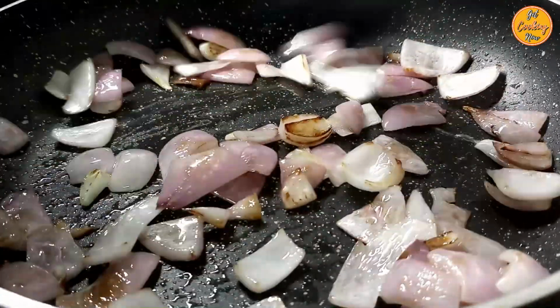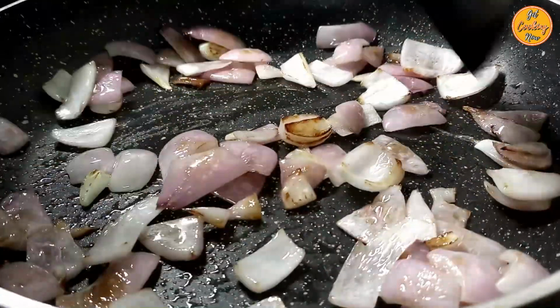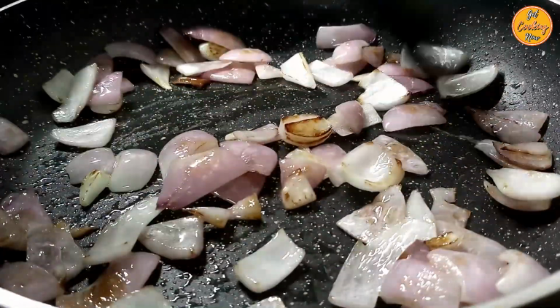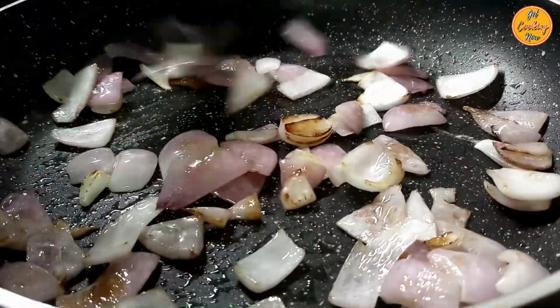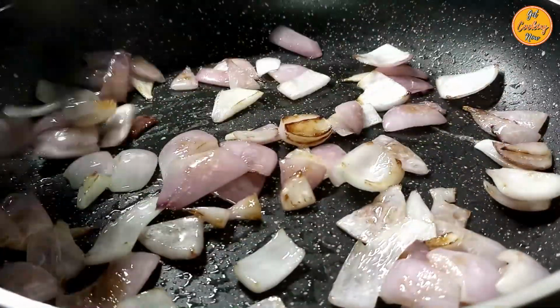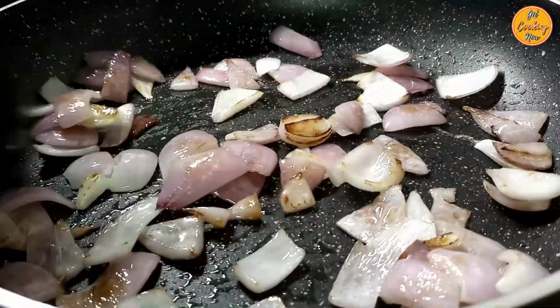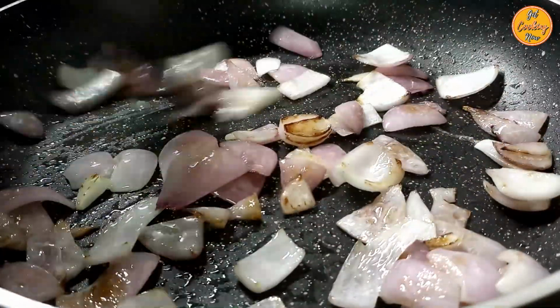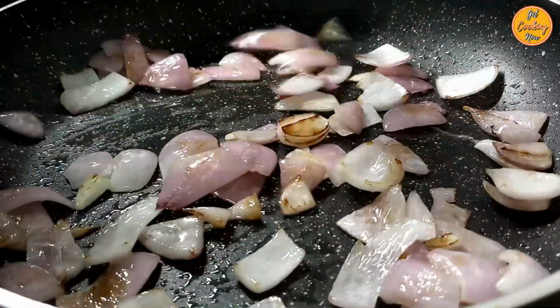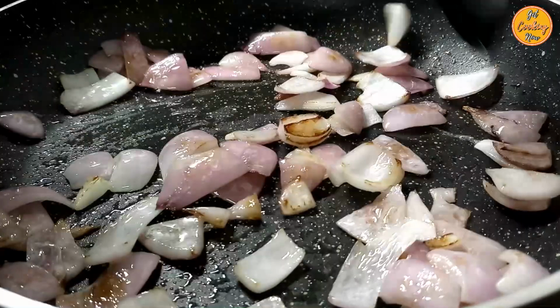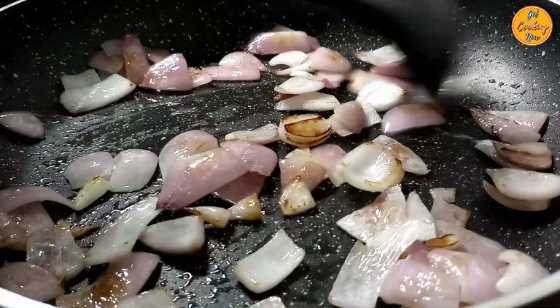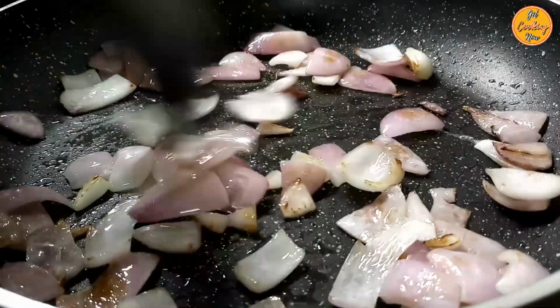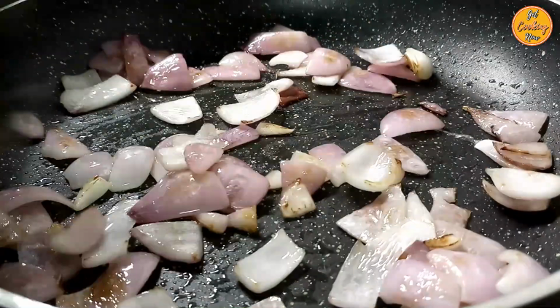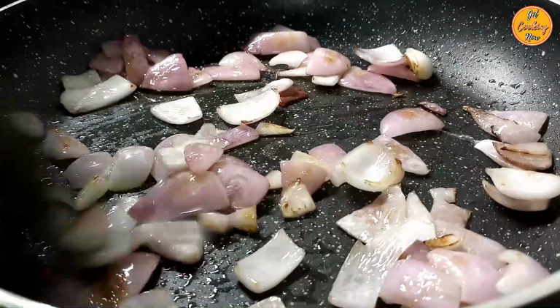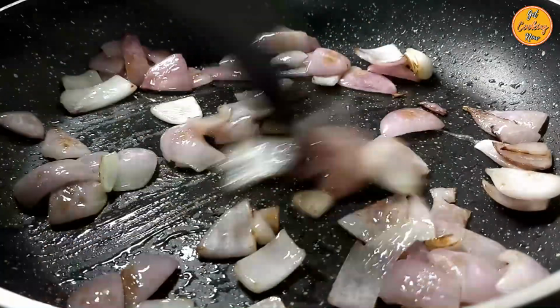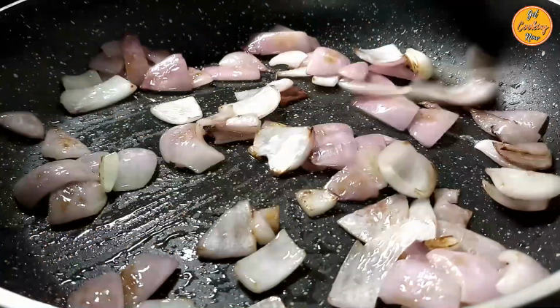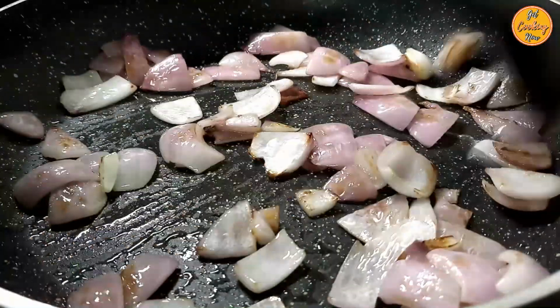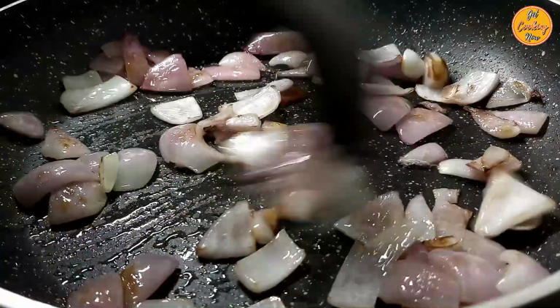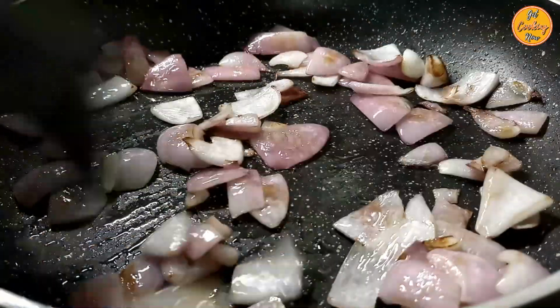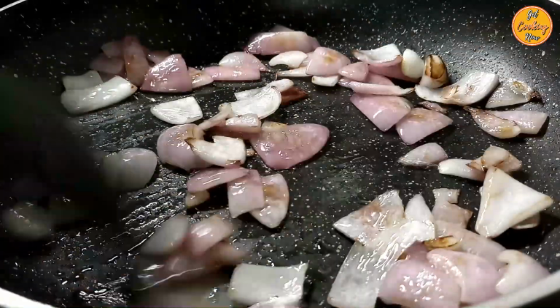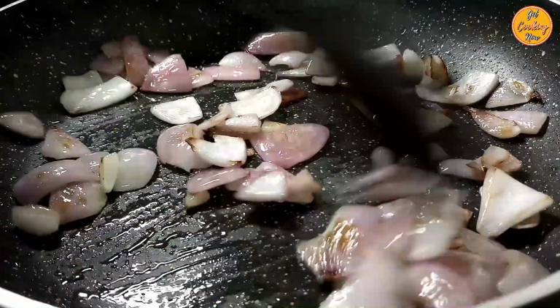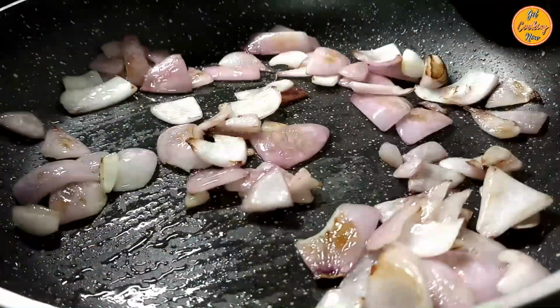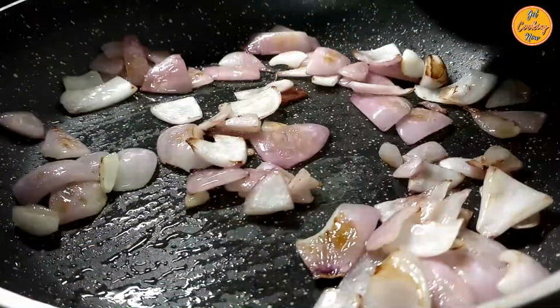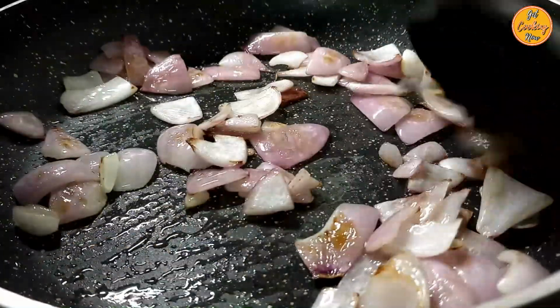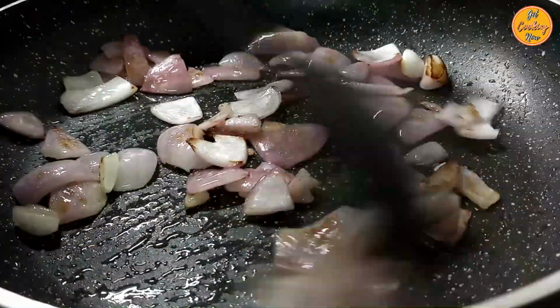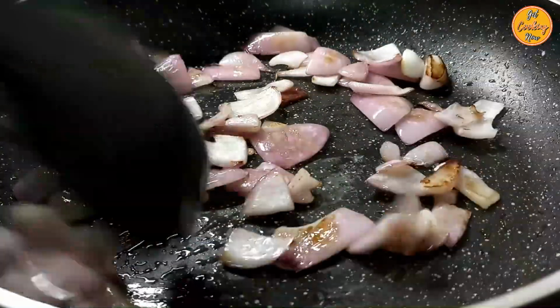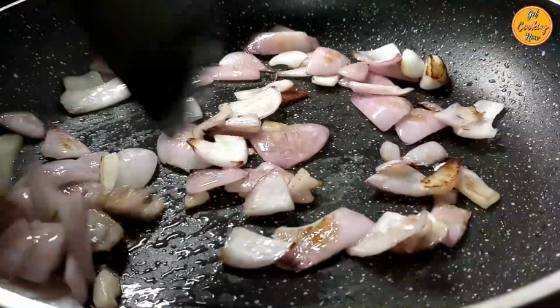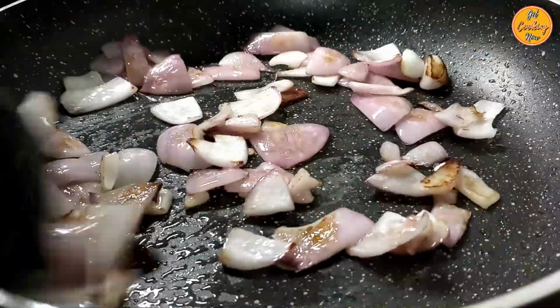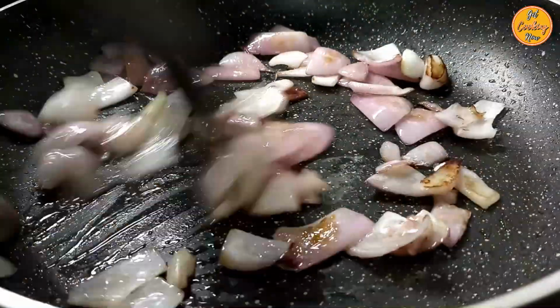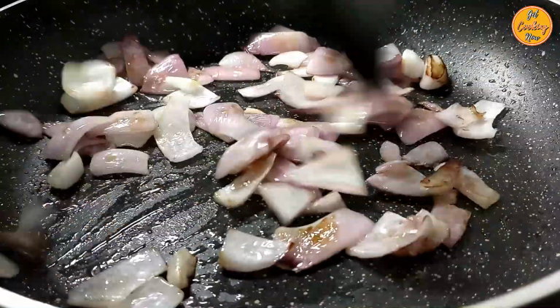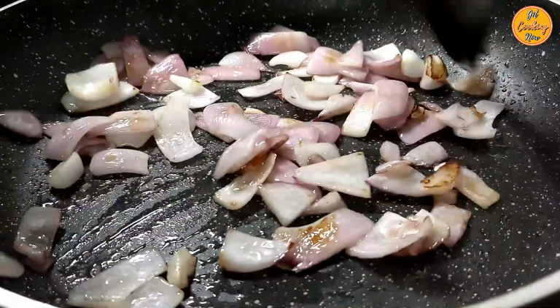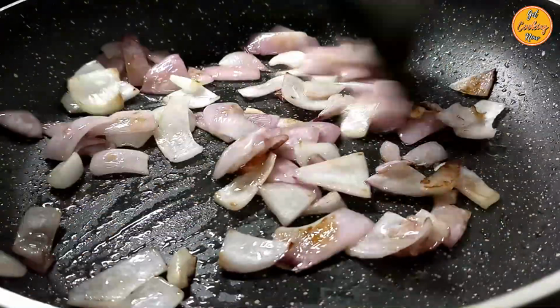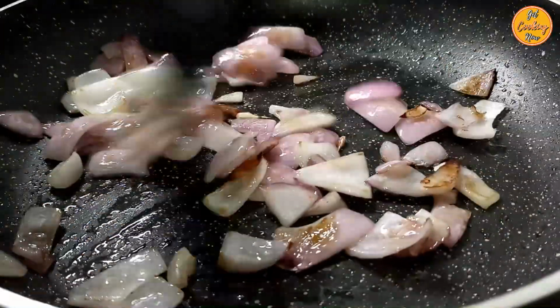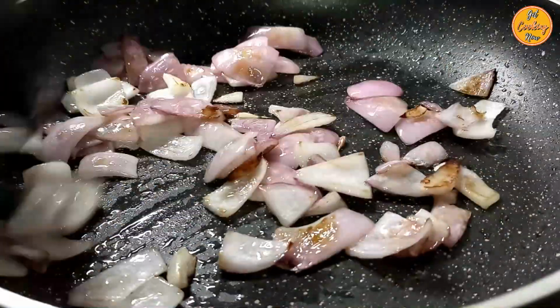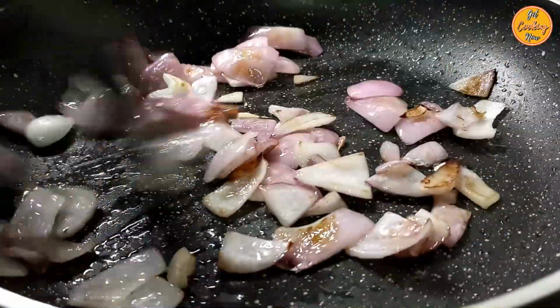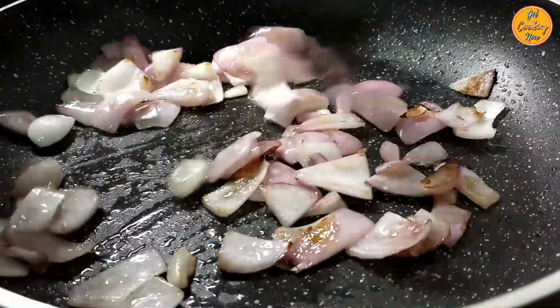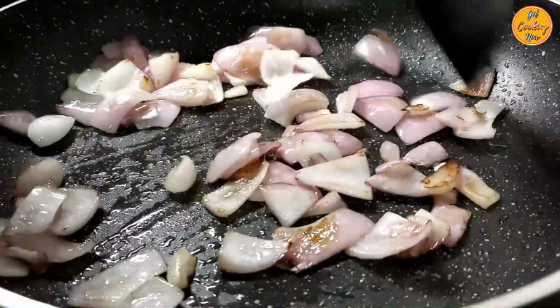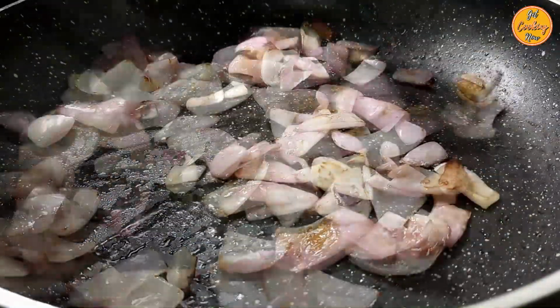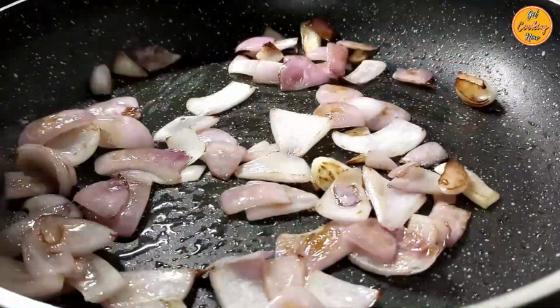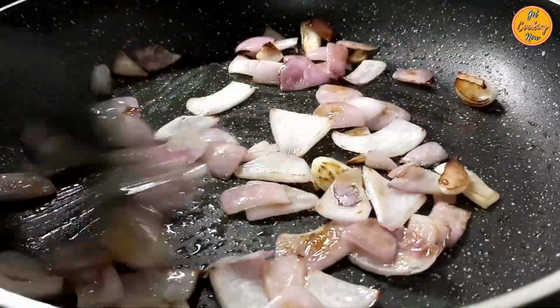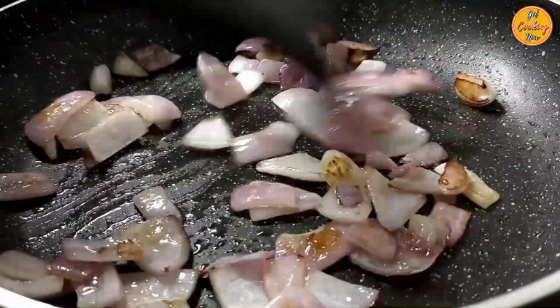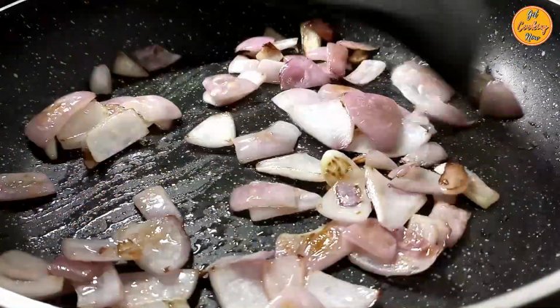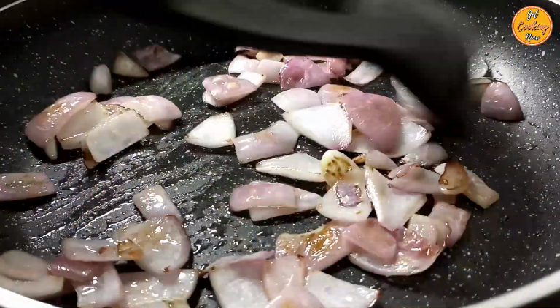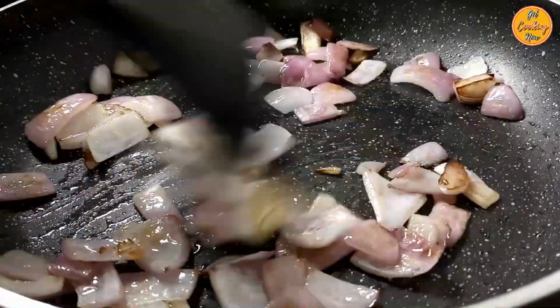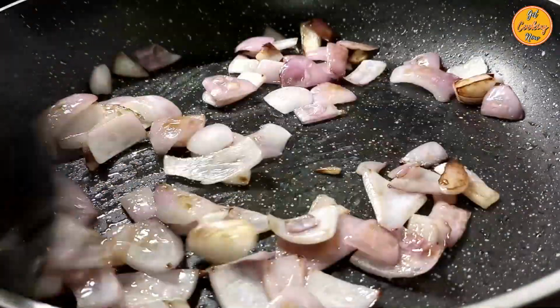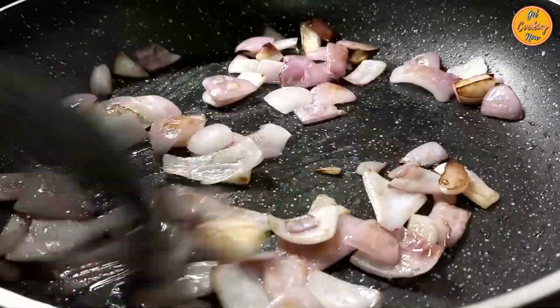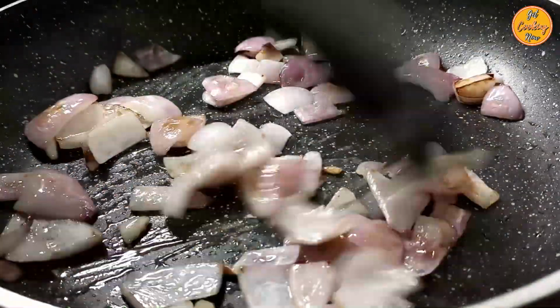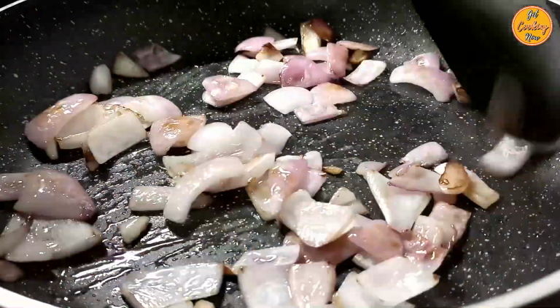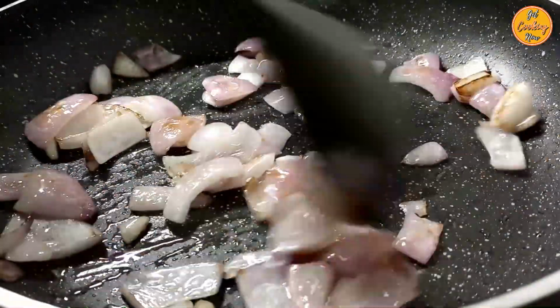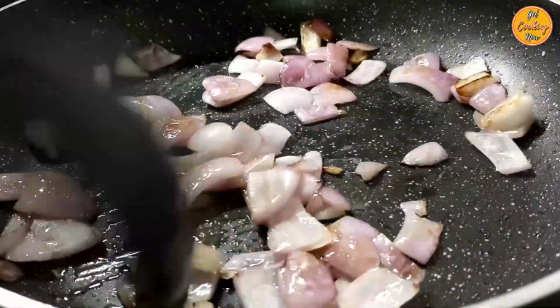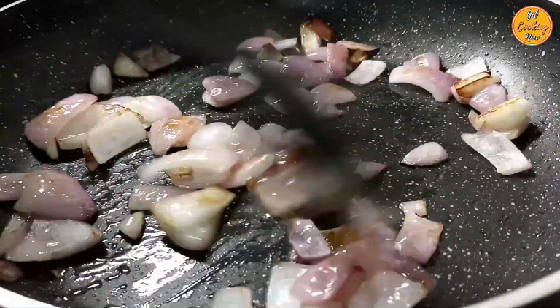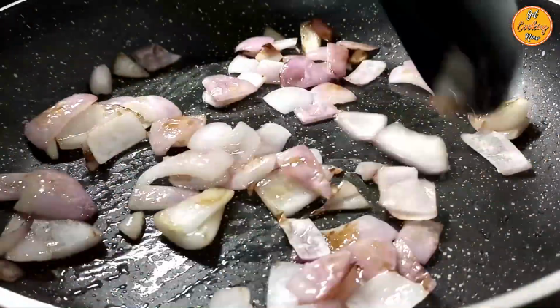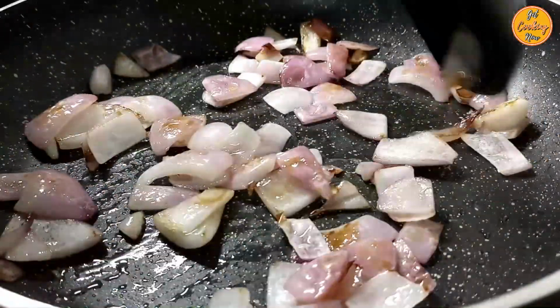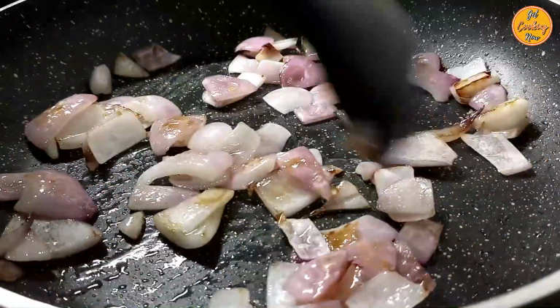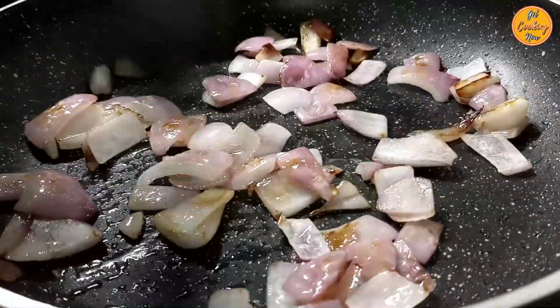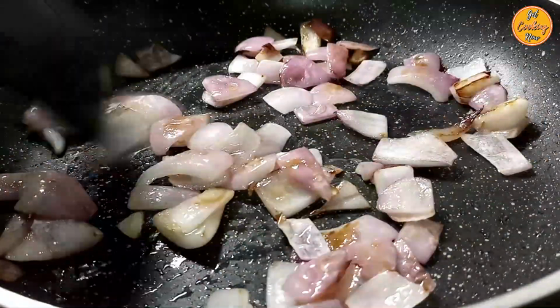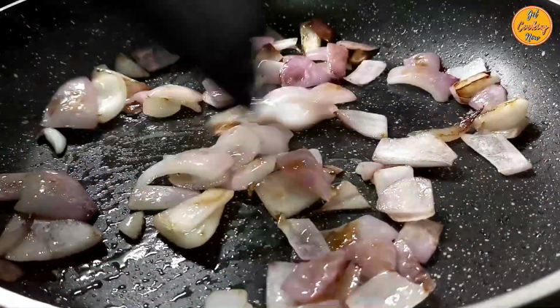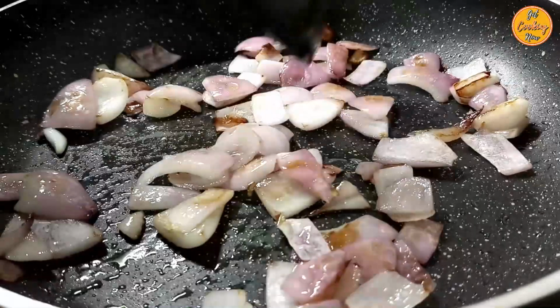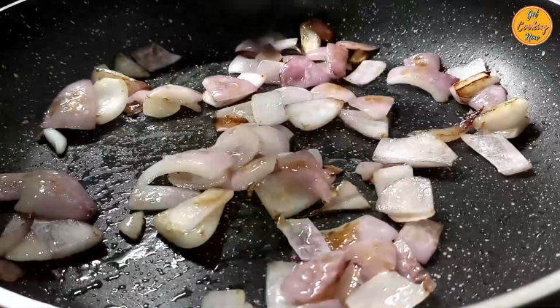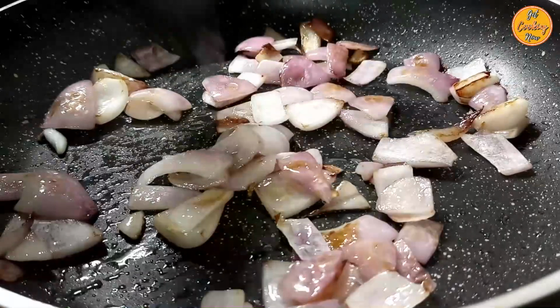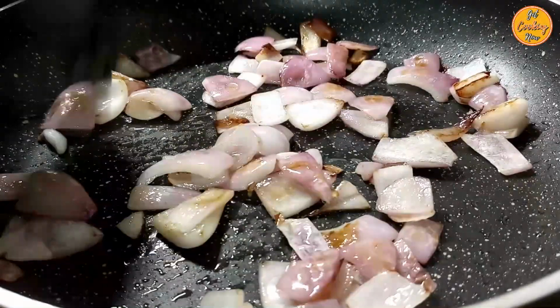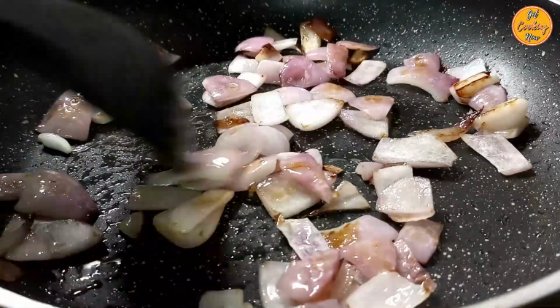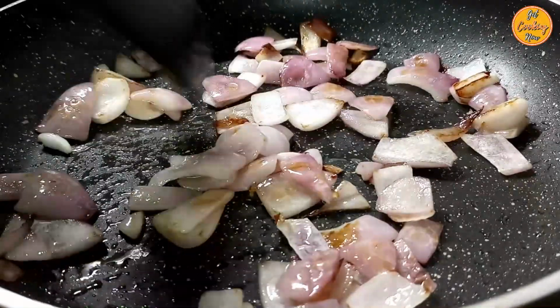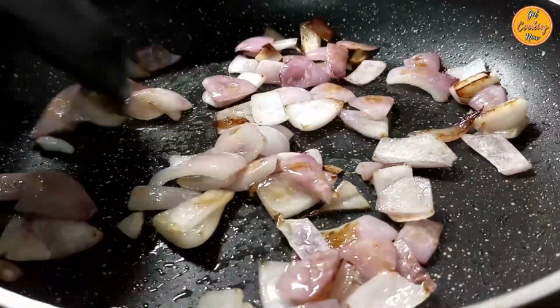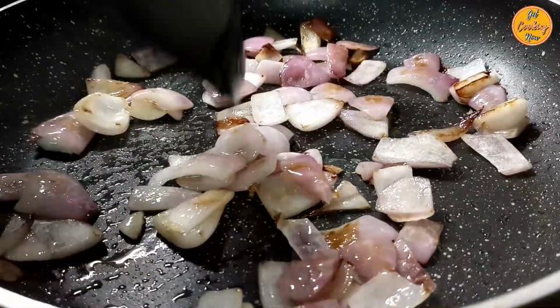Once the onion turns golden brown, turn off the heat and keep it aside to cool.